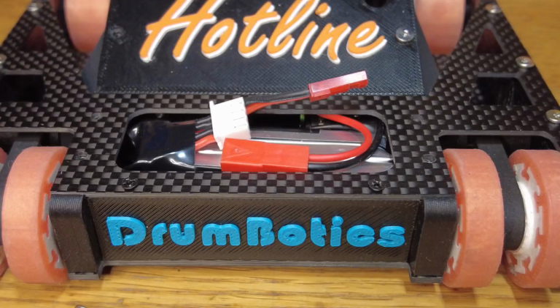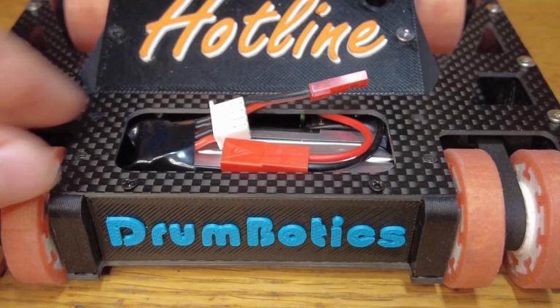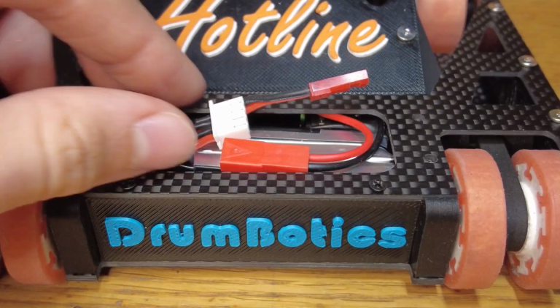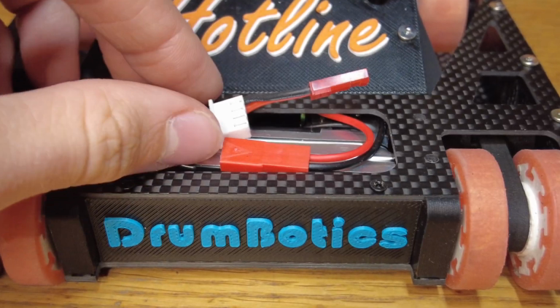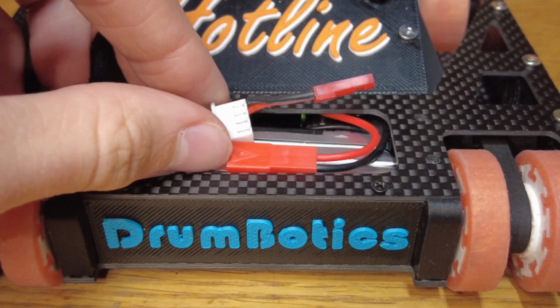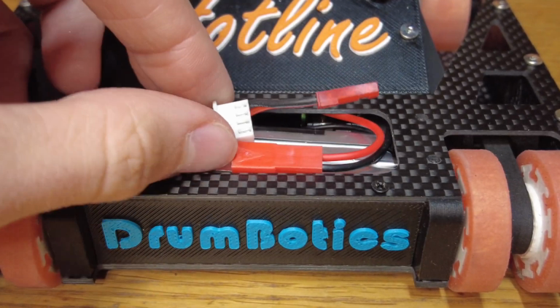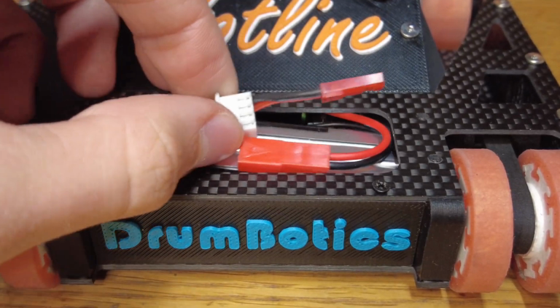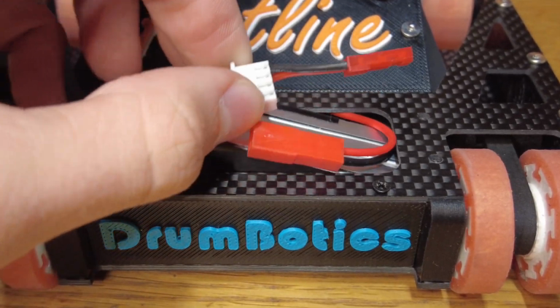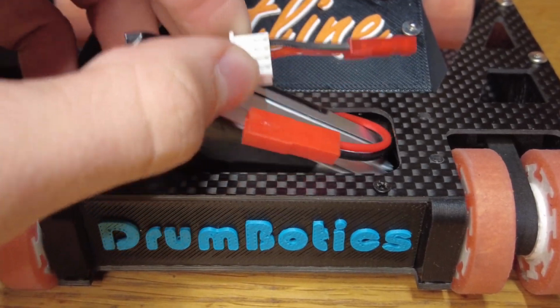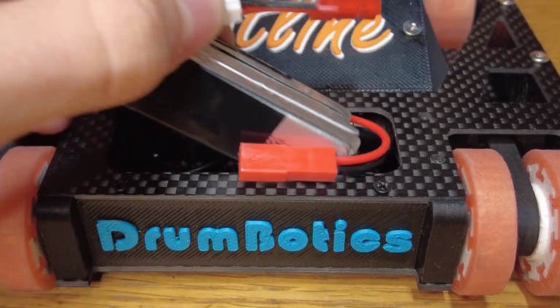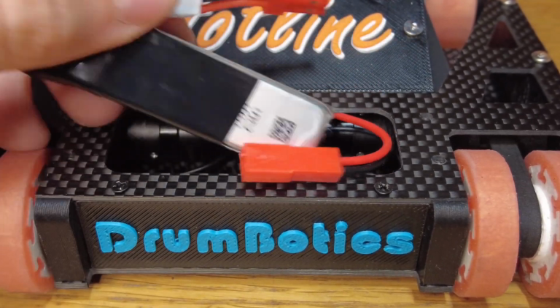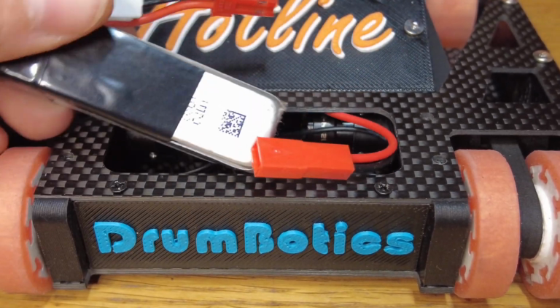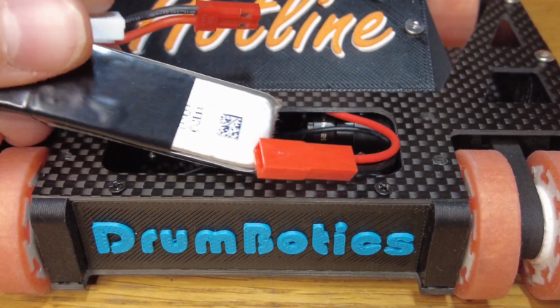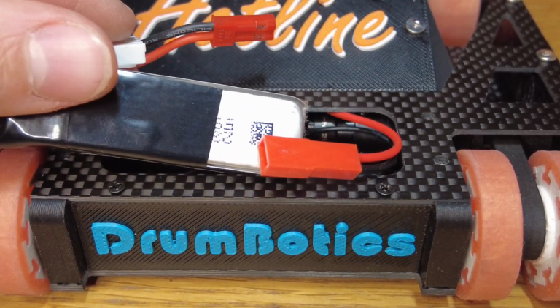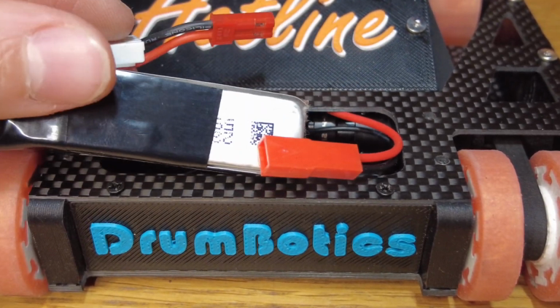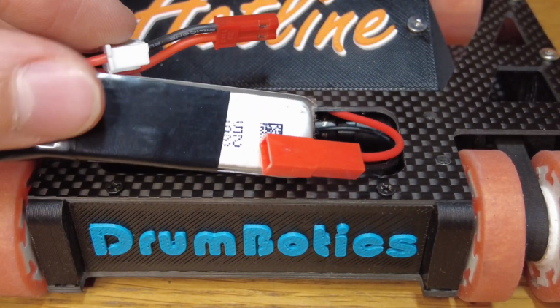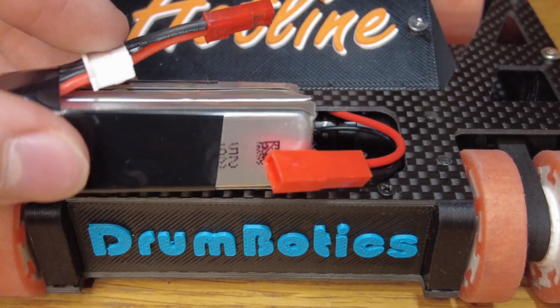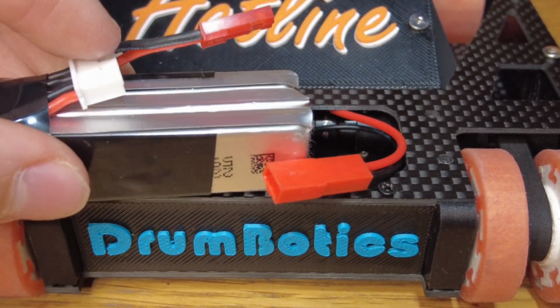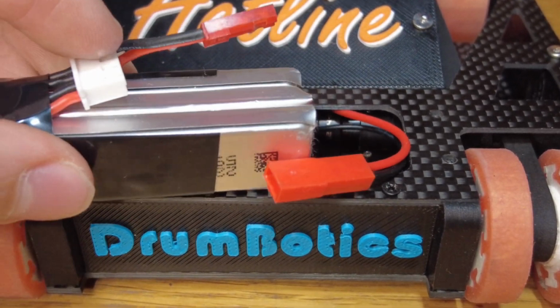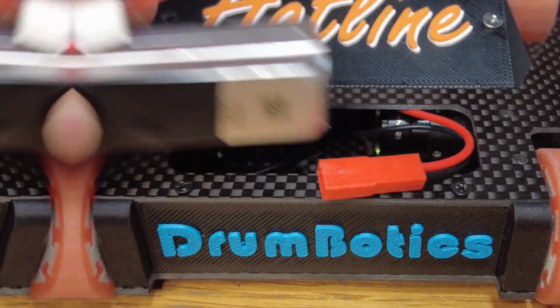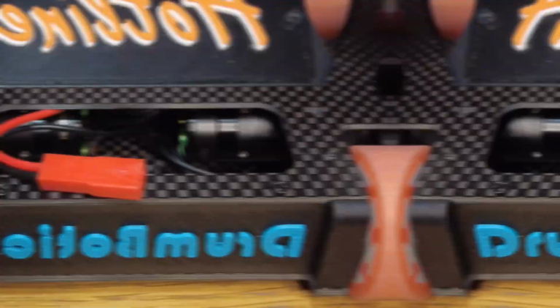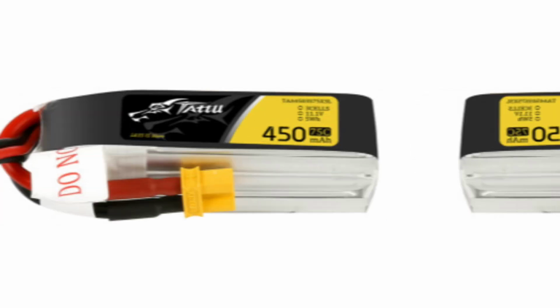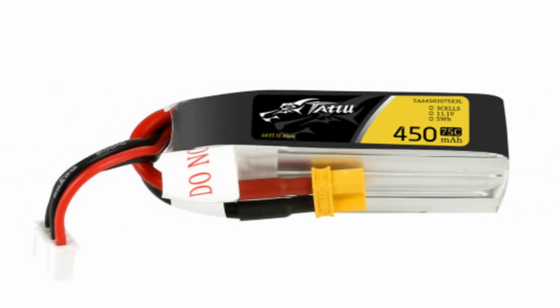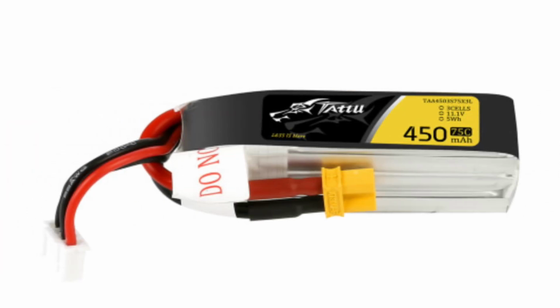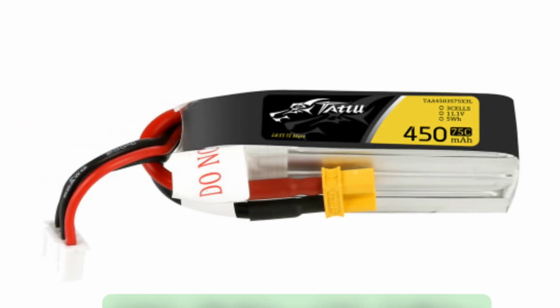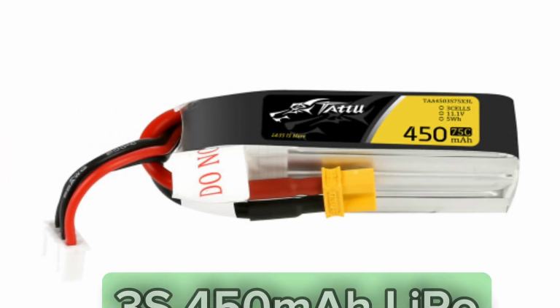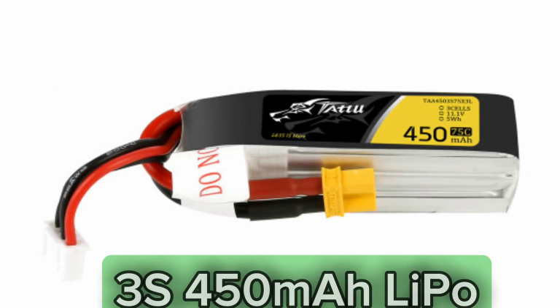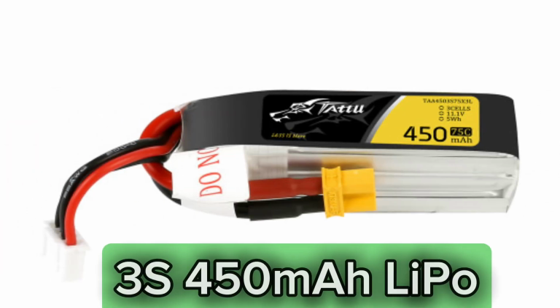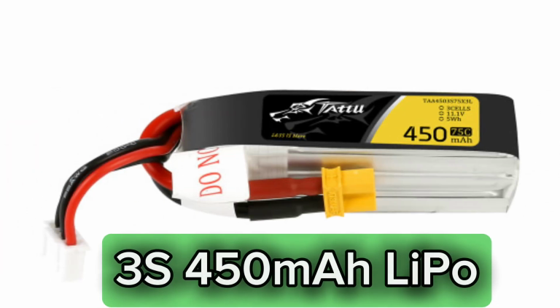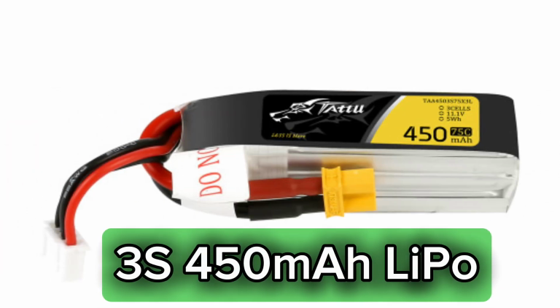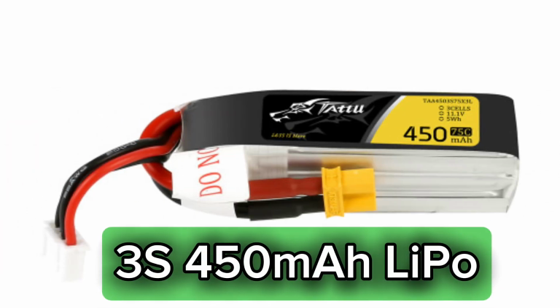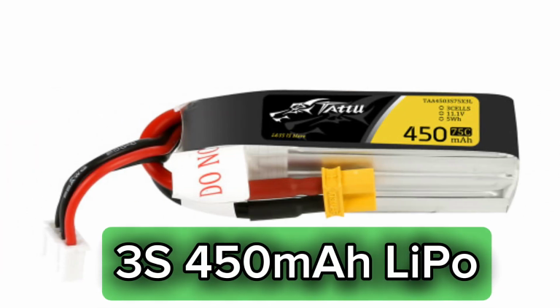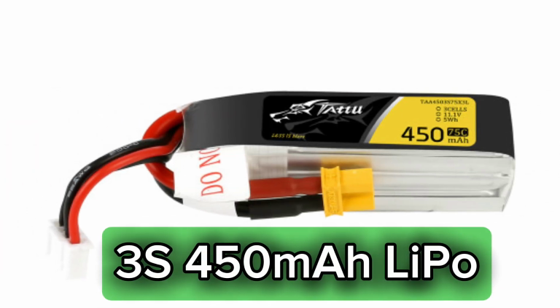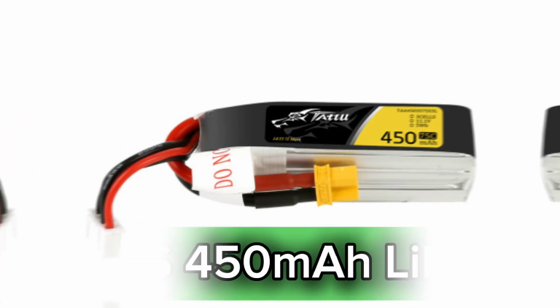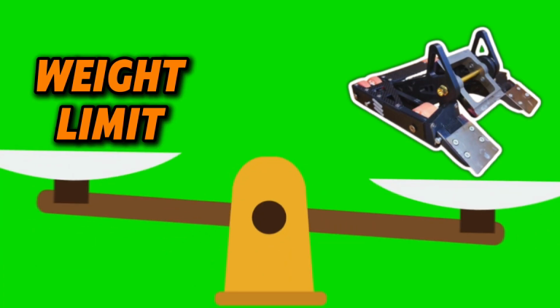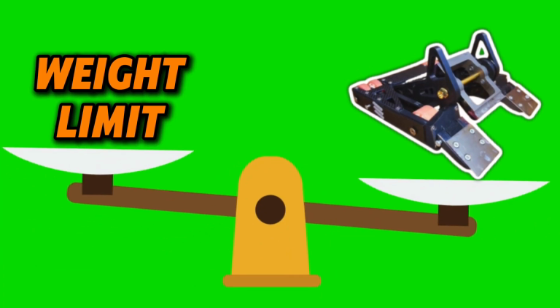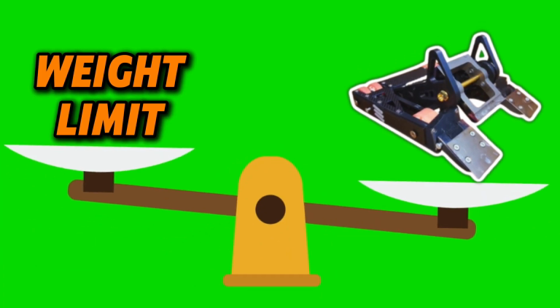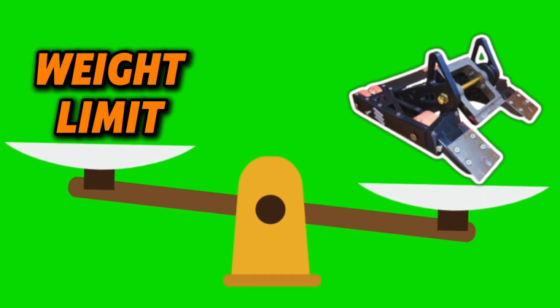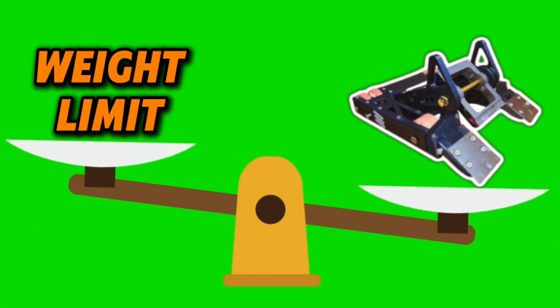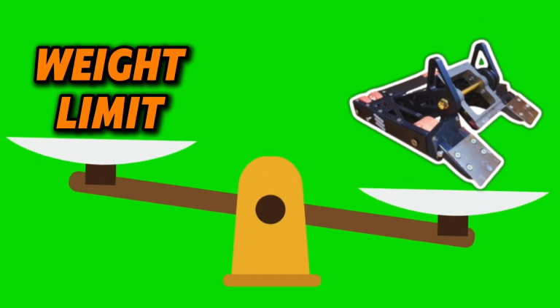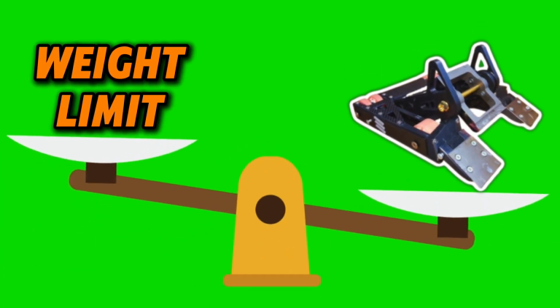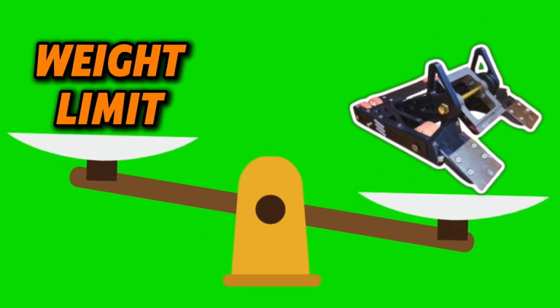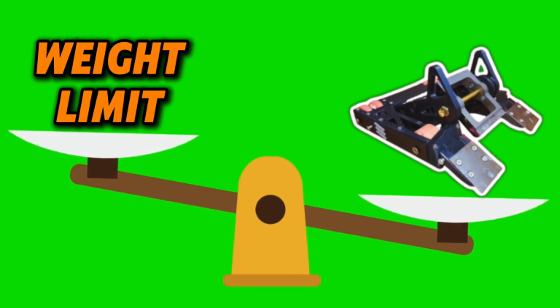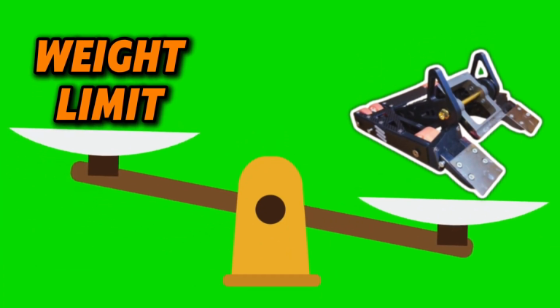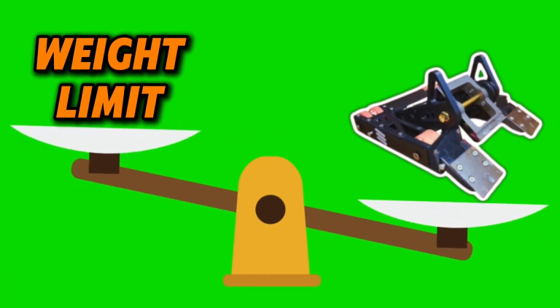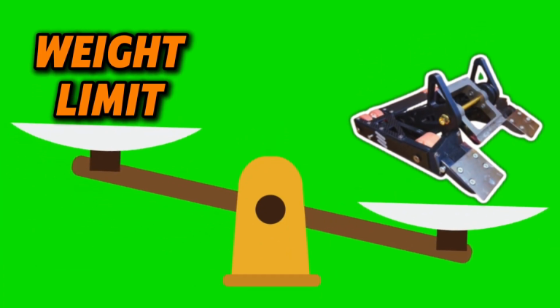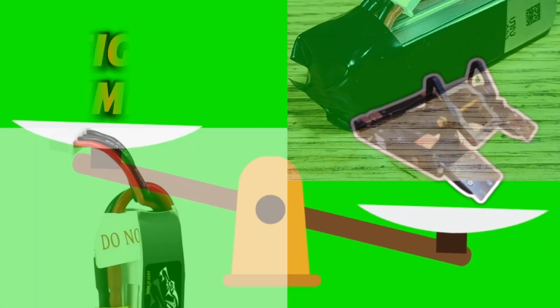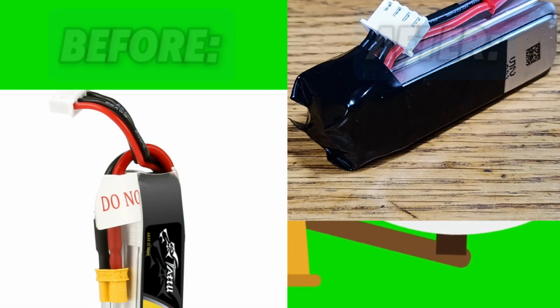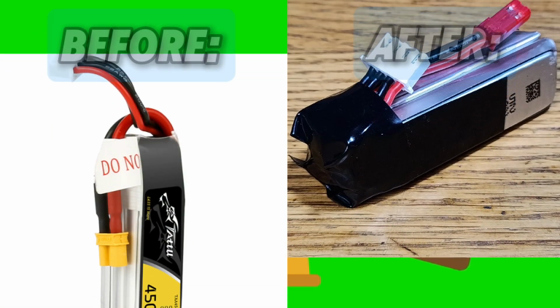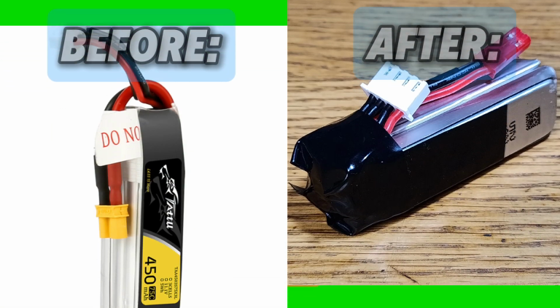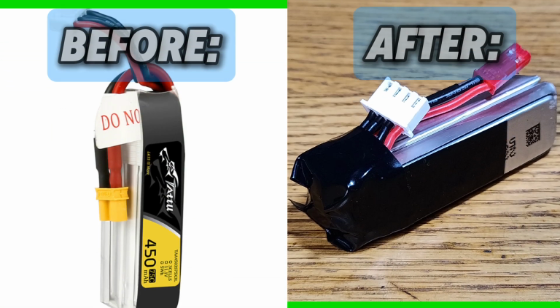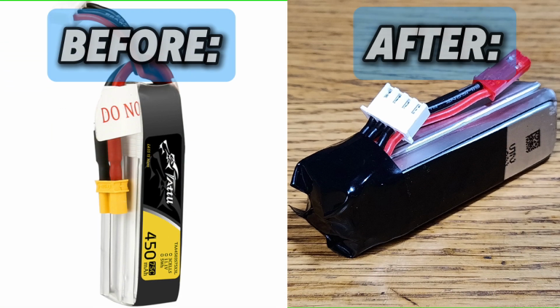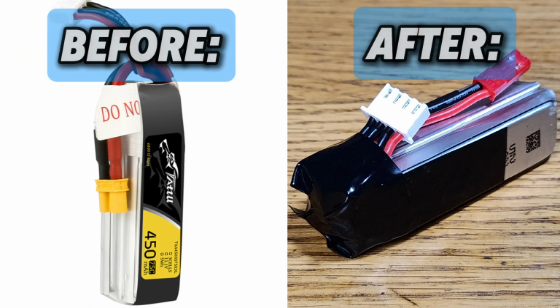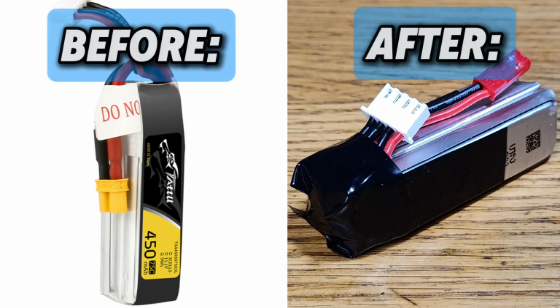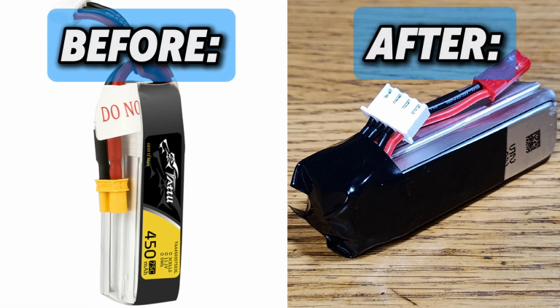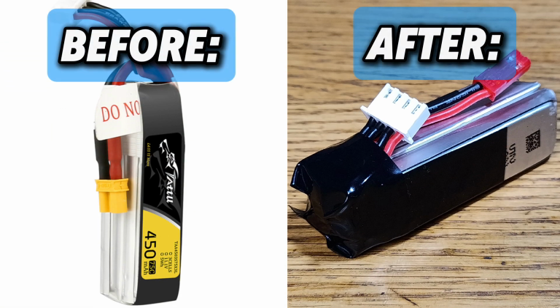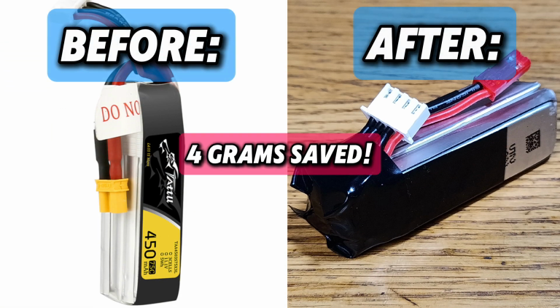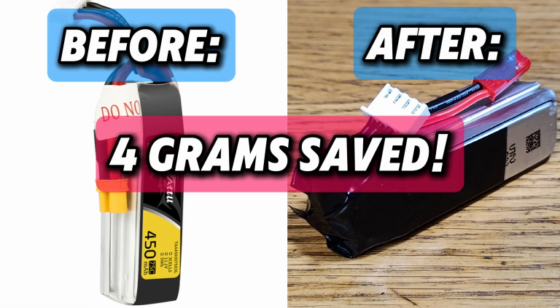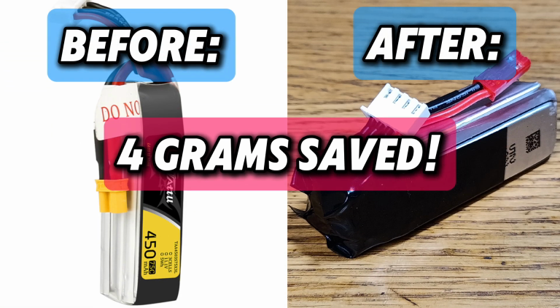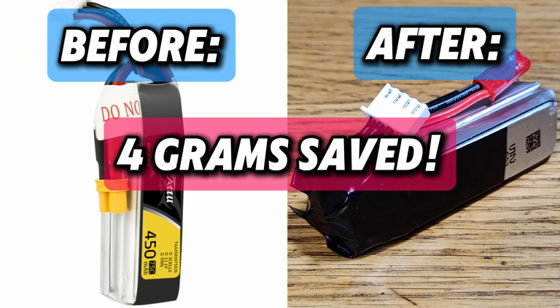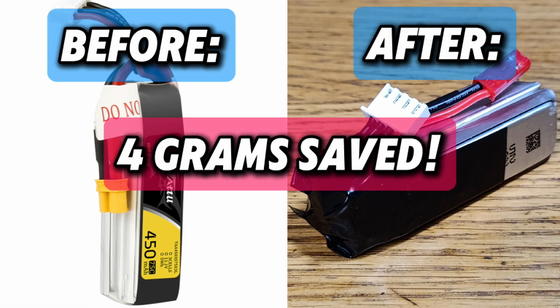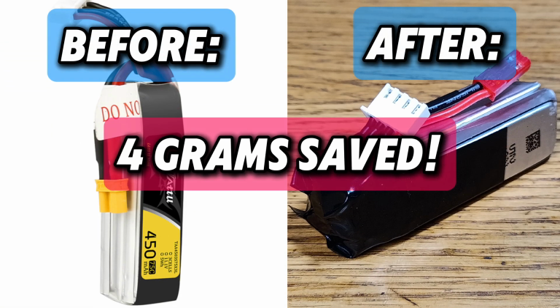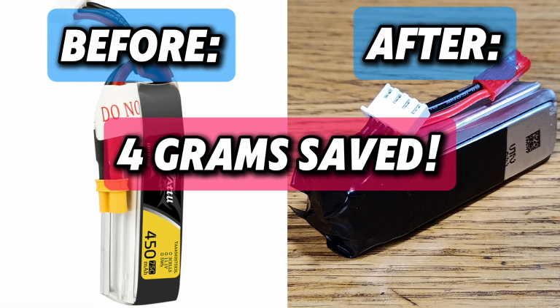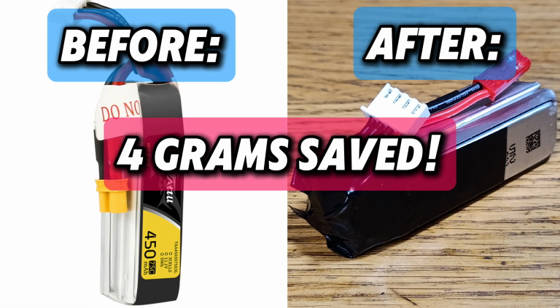I use a 450mAh 3S battery. As I need to save weight, I have shortened the wires and saved 4 grams.